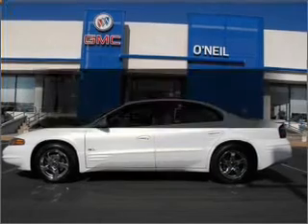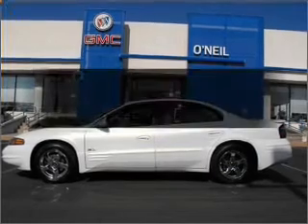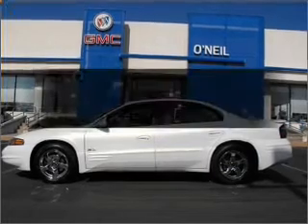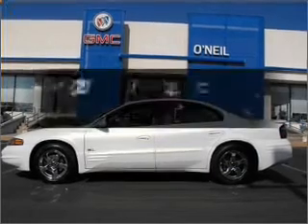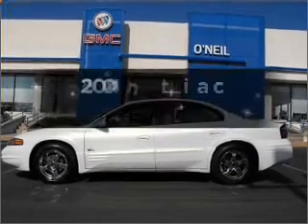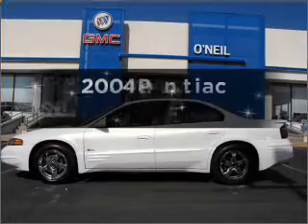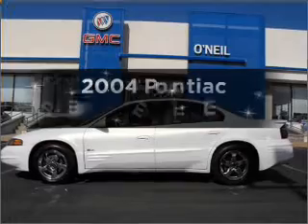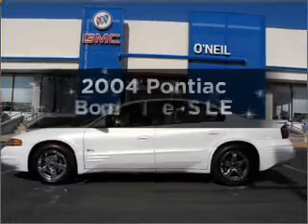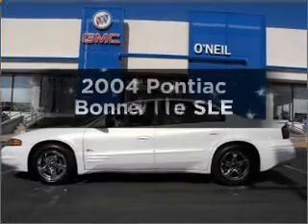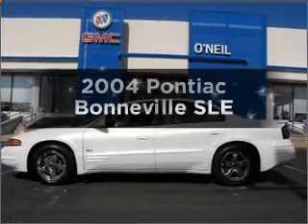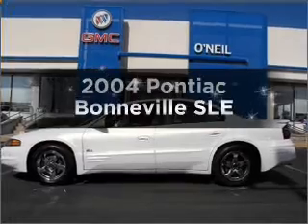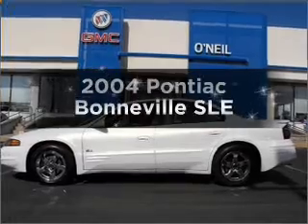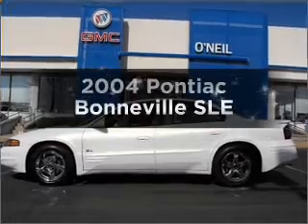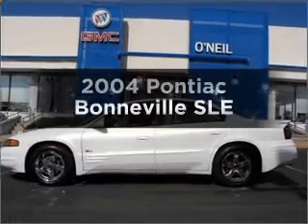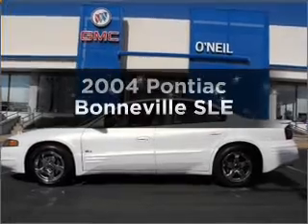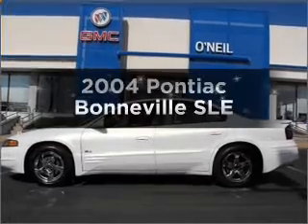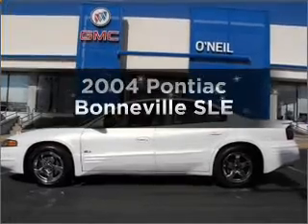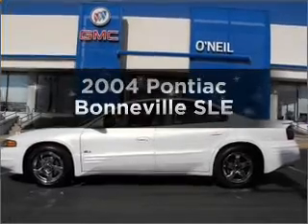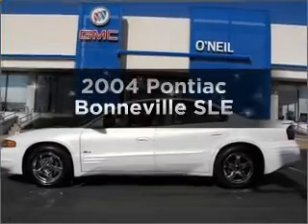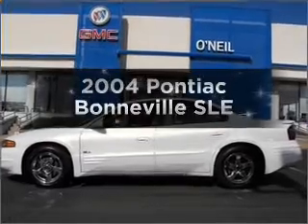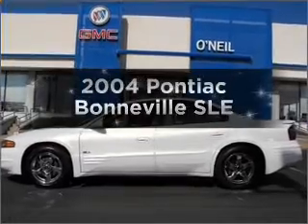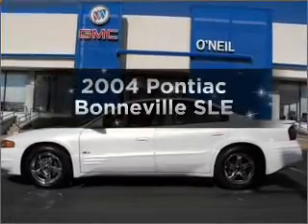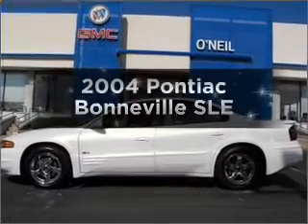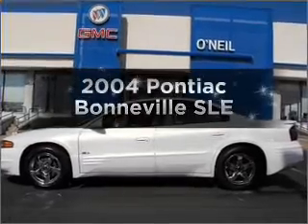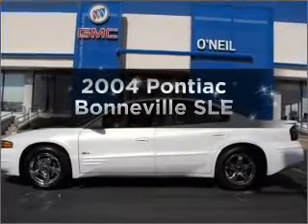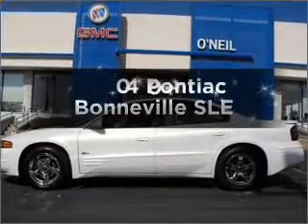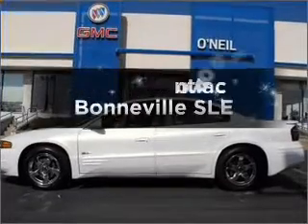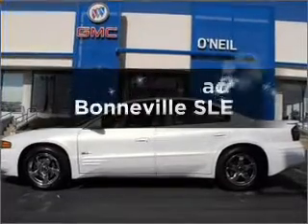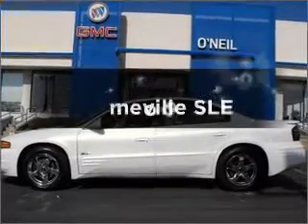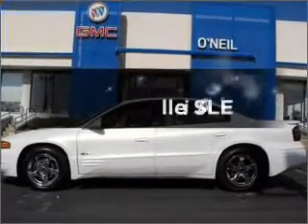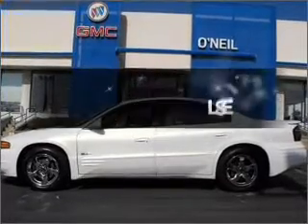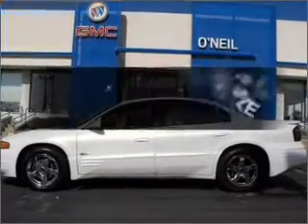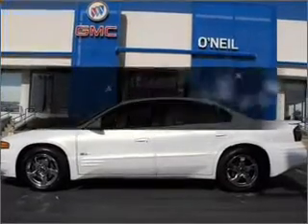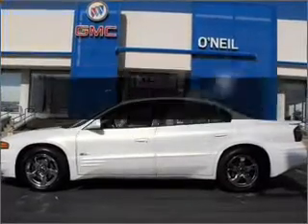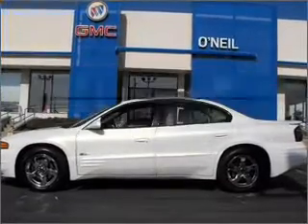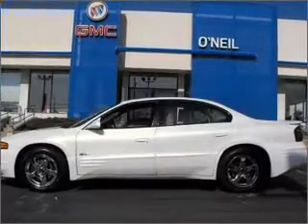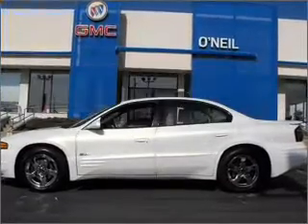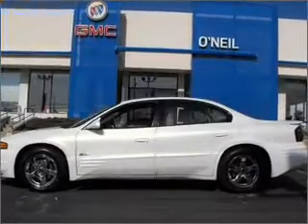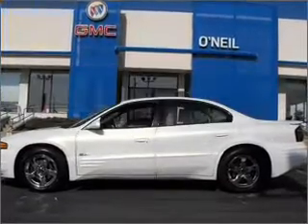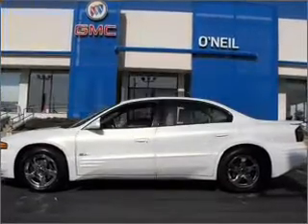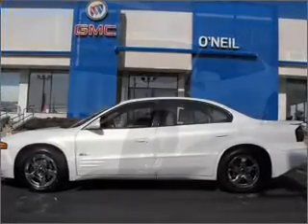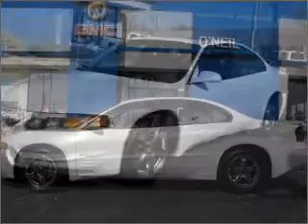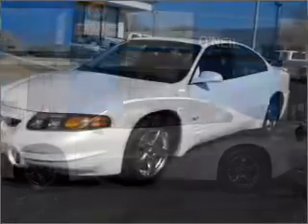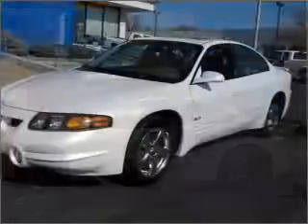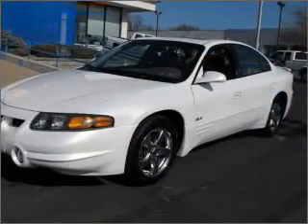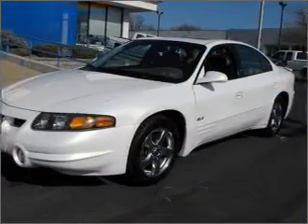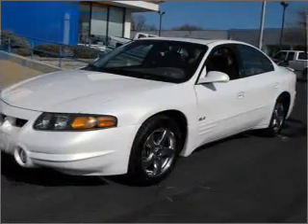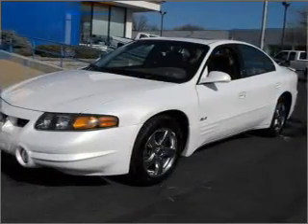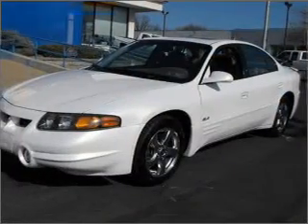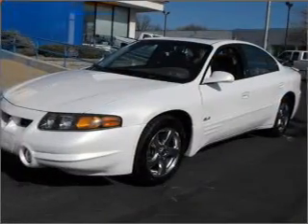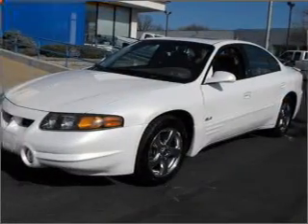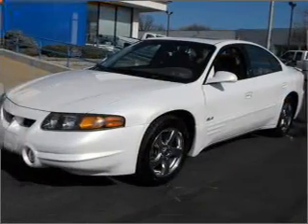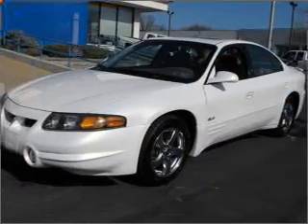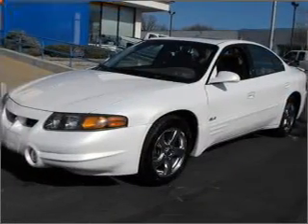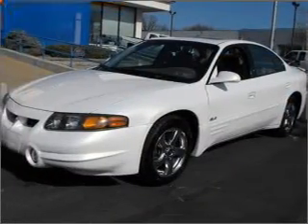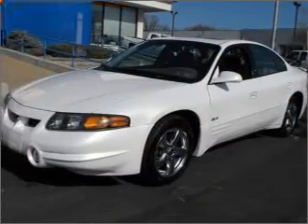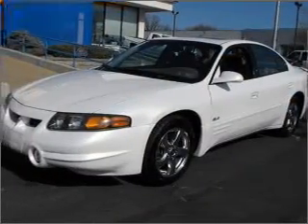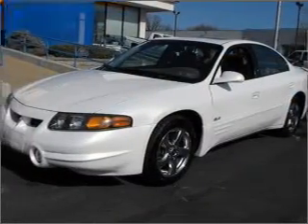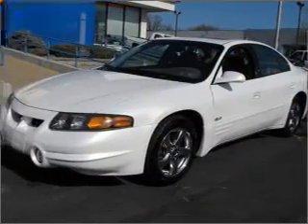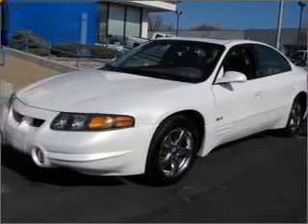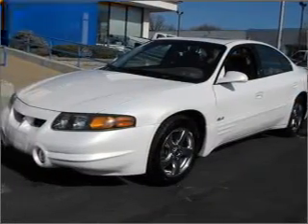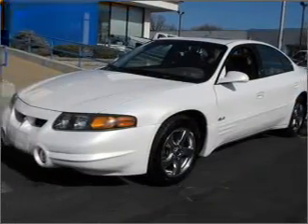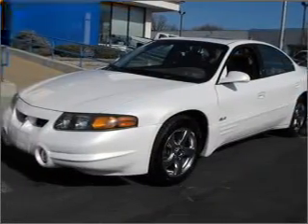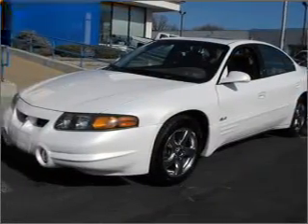Introducing the 2000 Ford Pontiac Bonneville. If you're looking for a first rate auto, this one could be yours today.